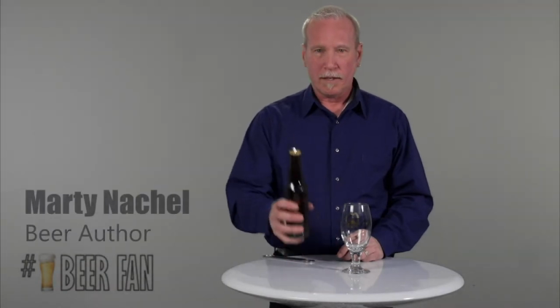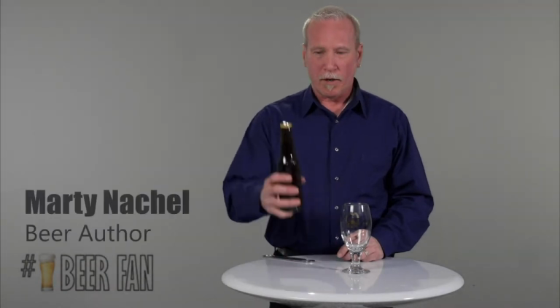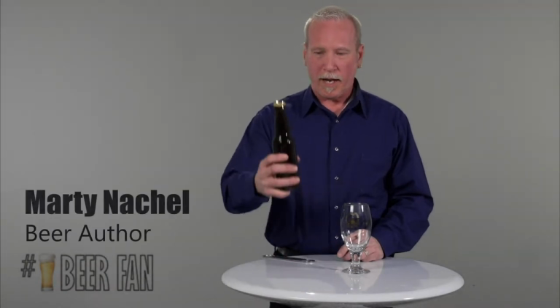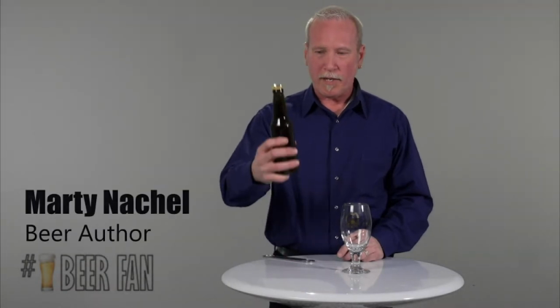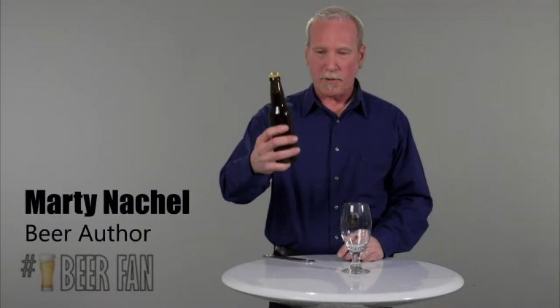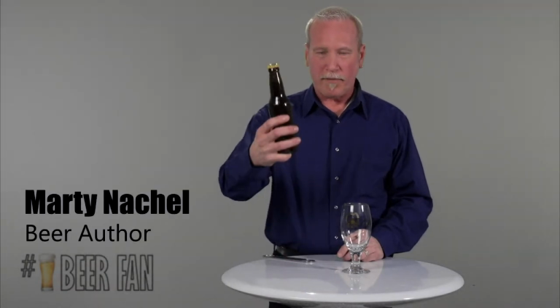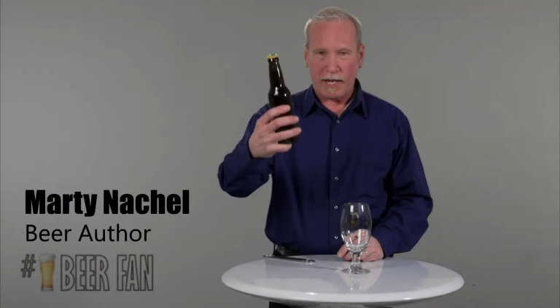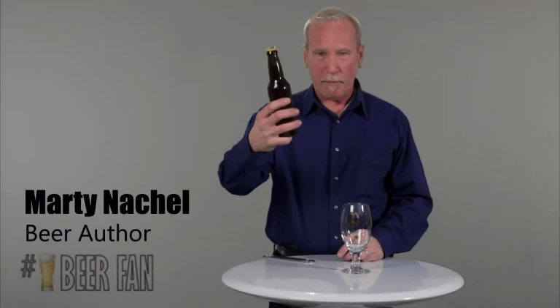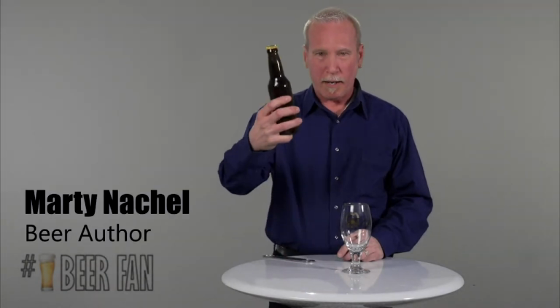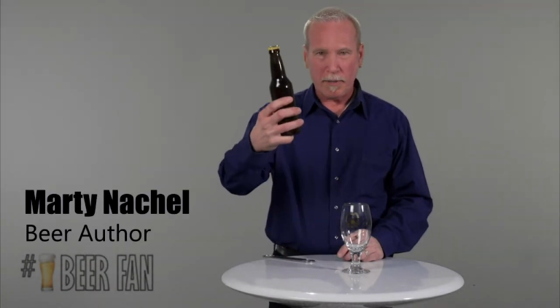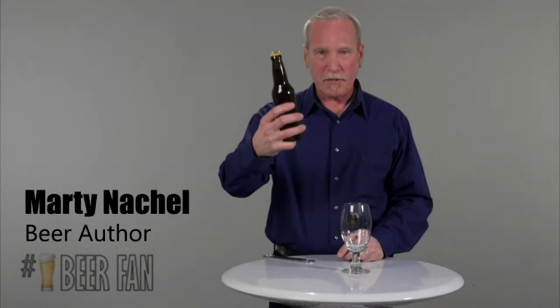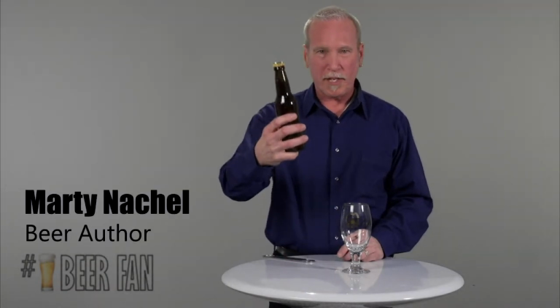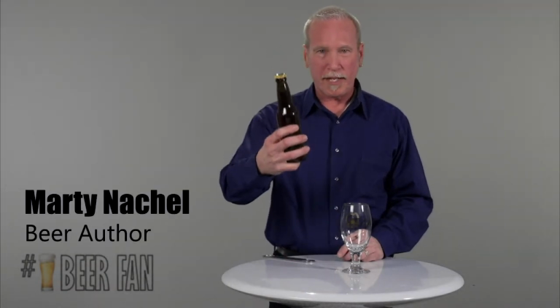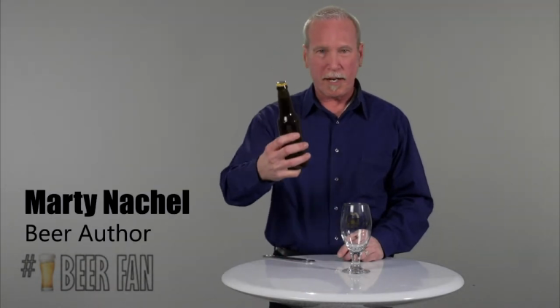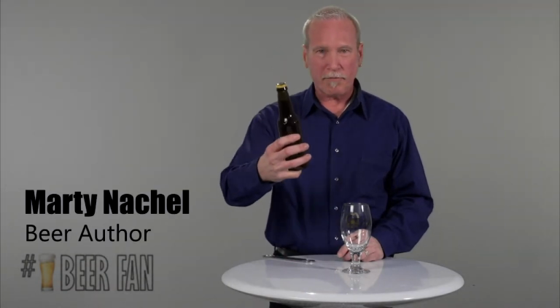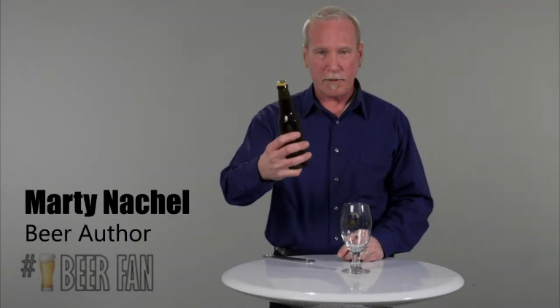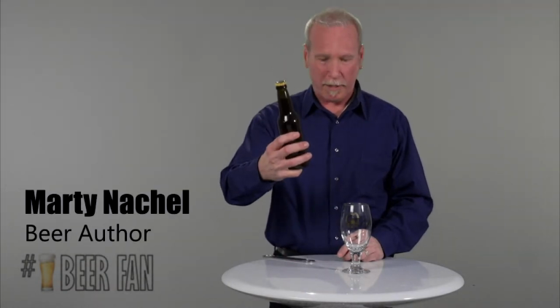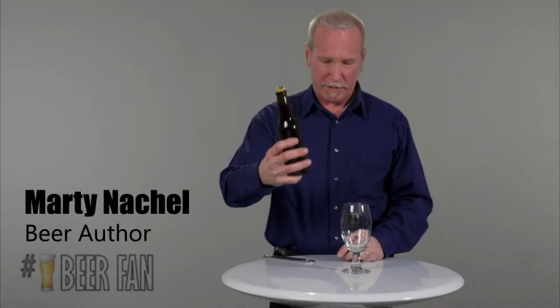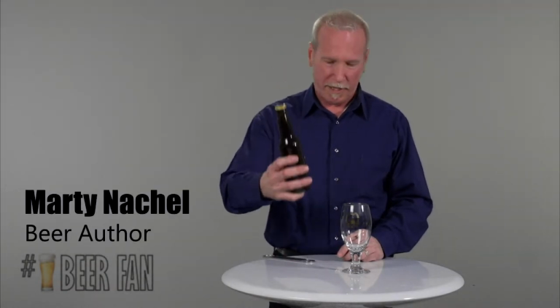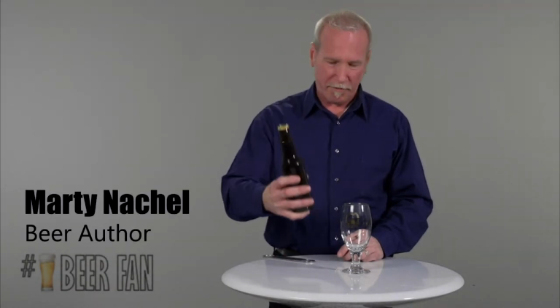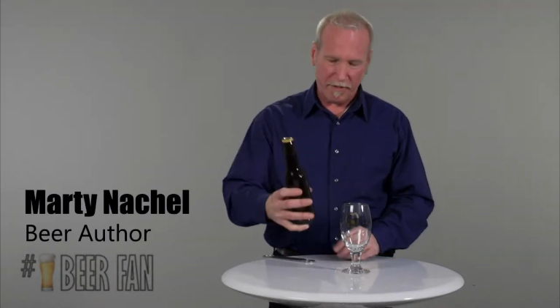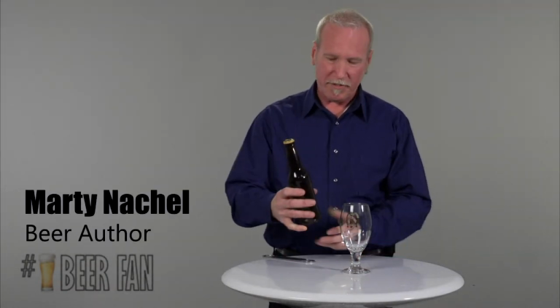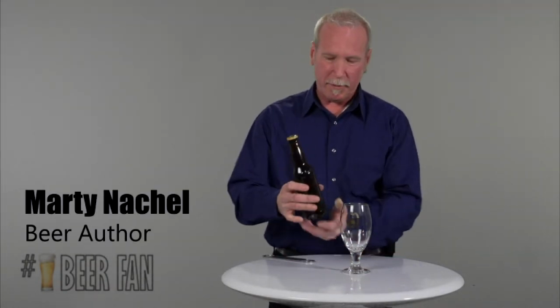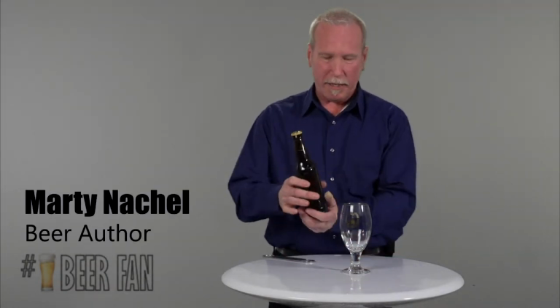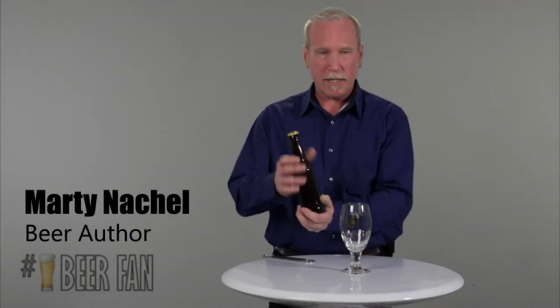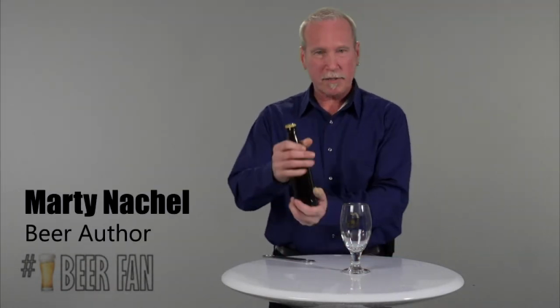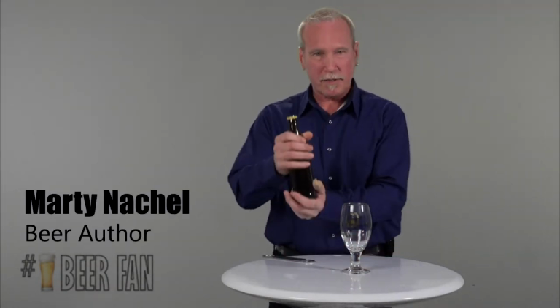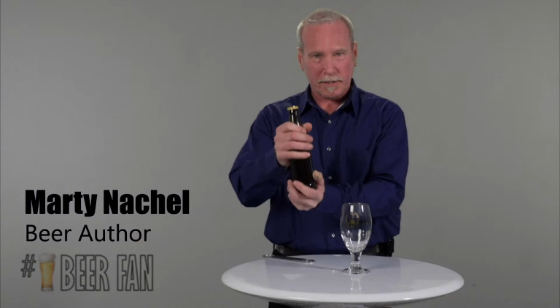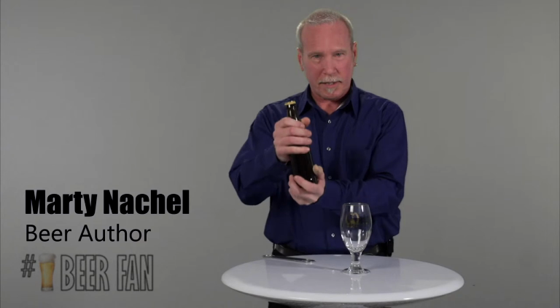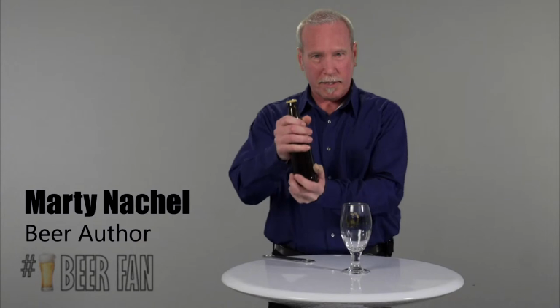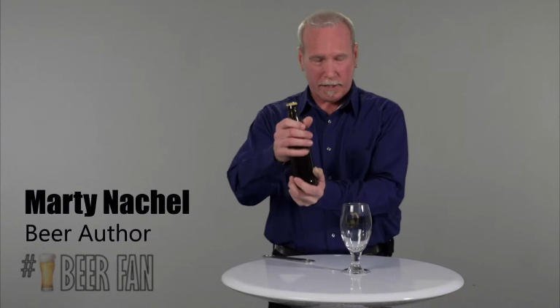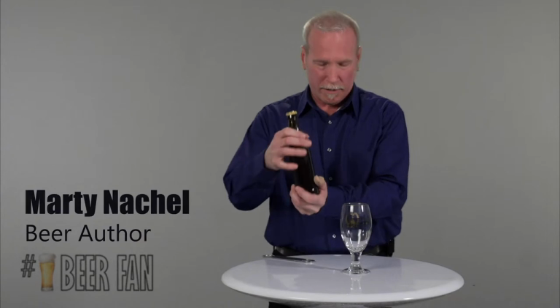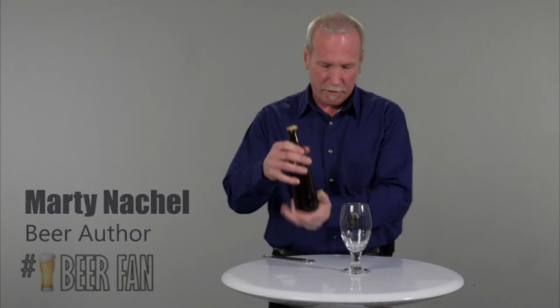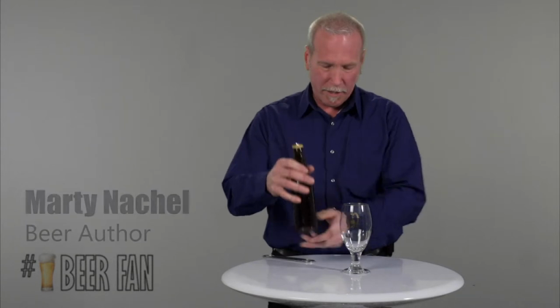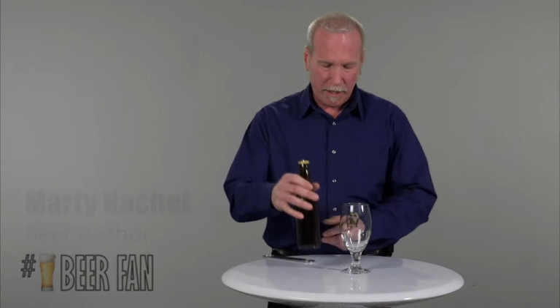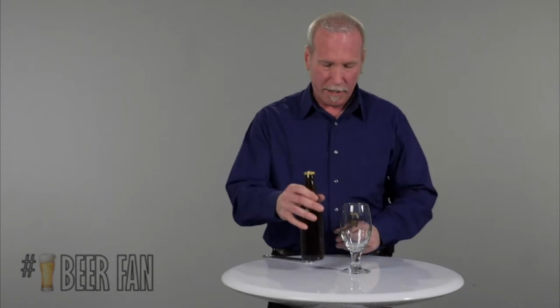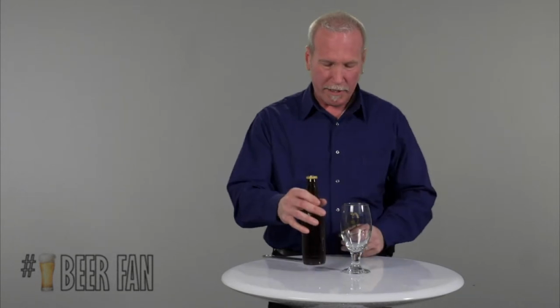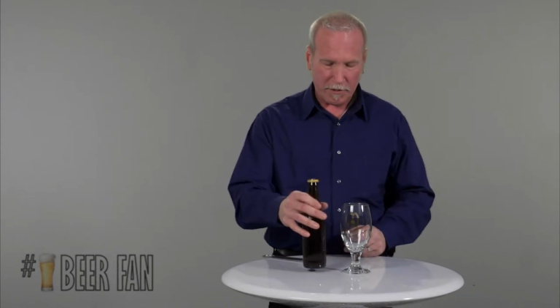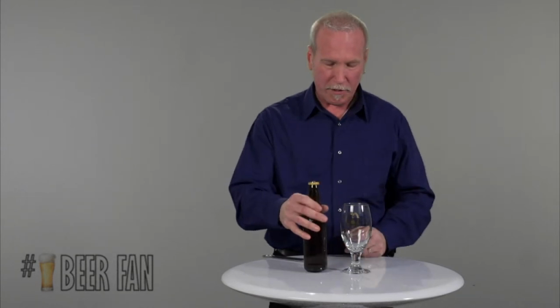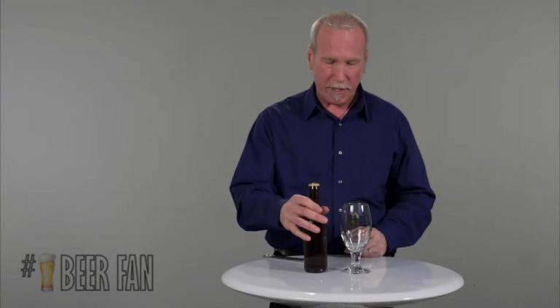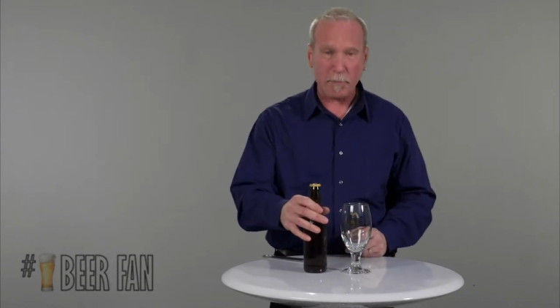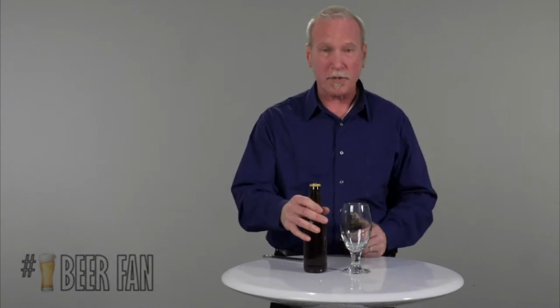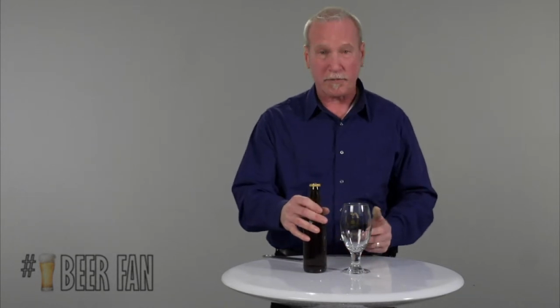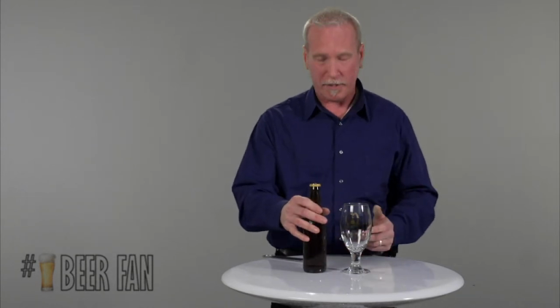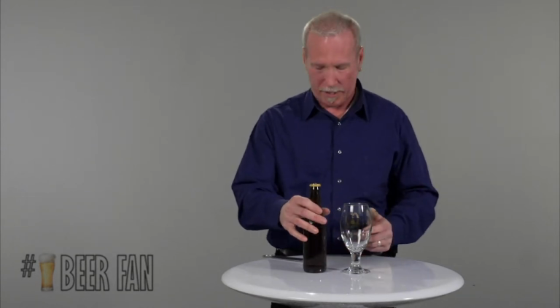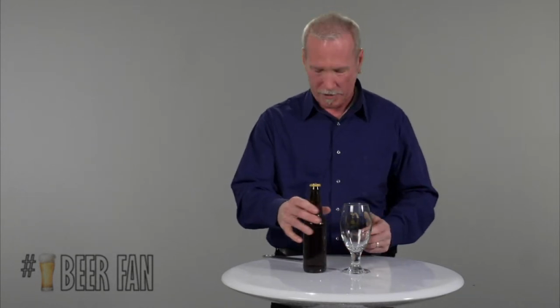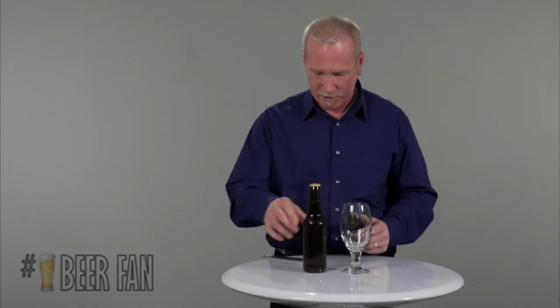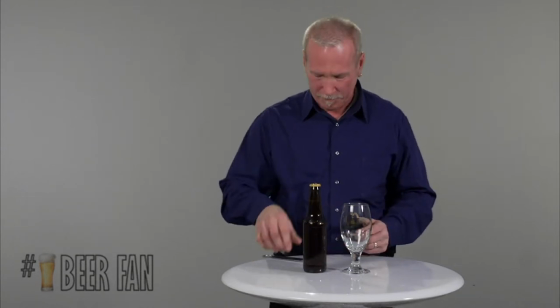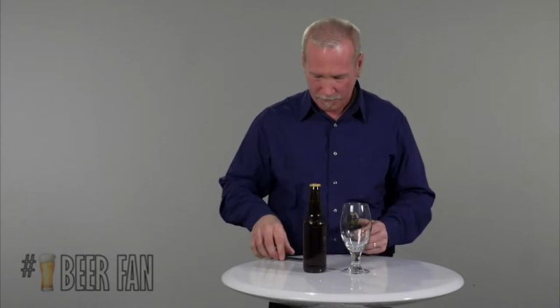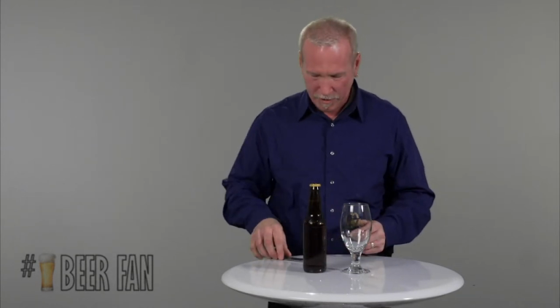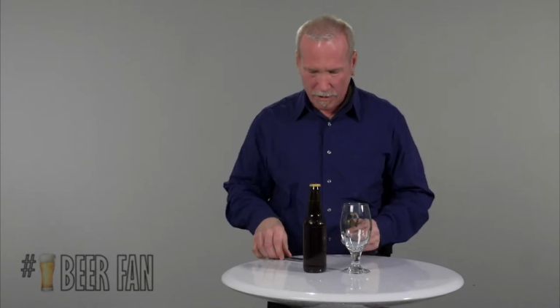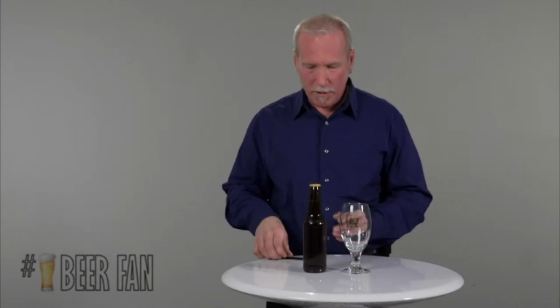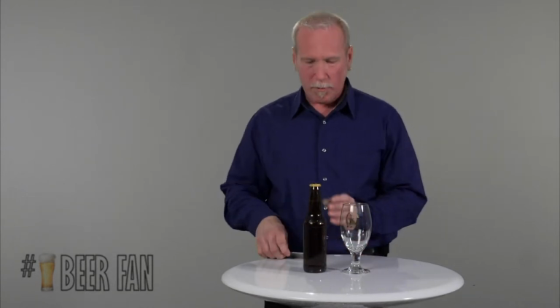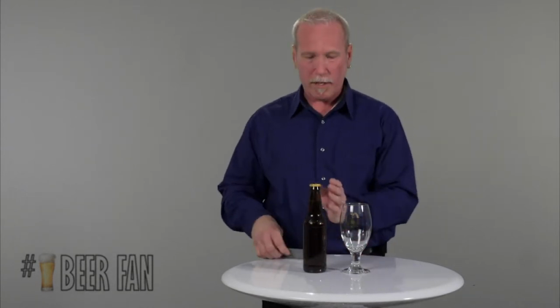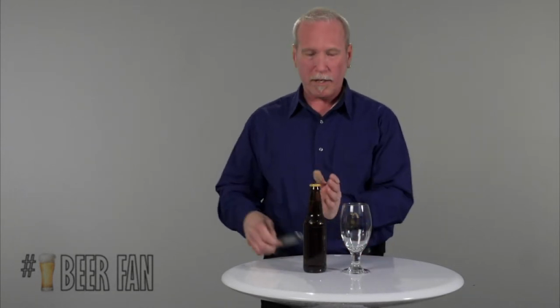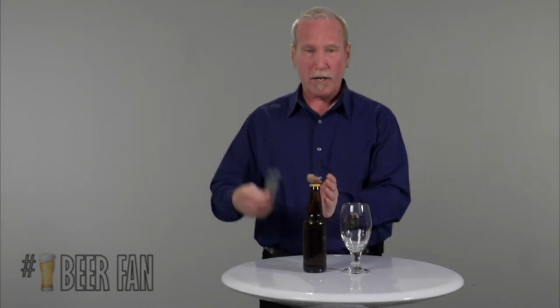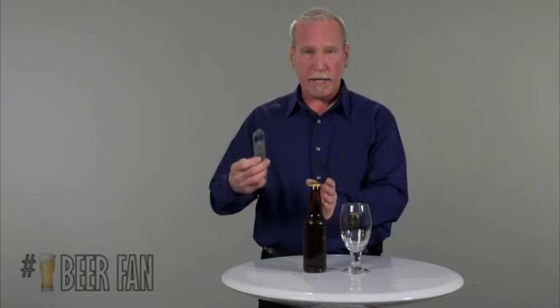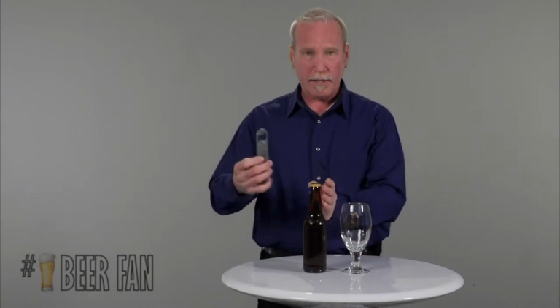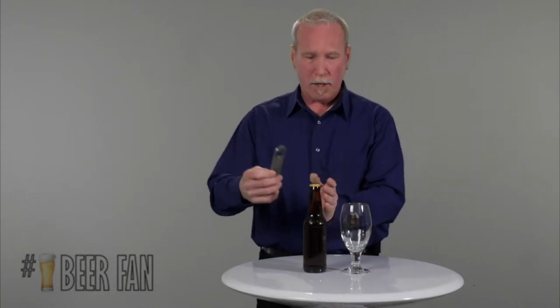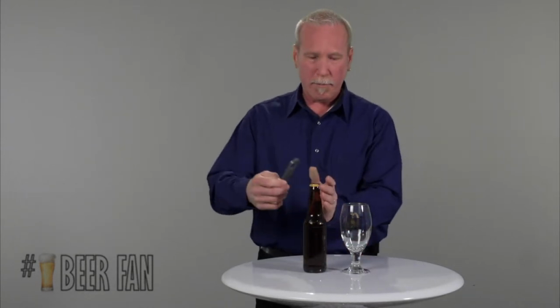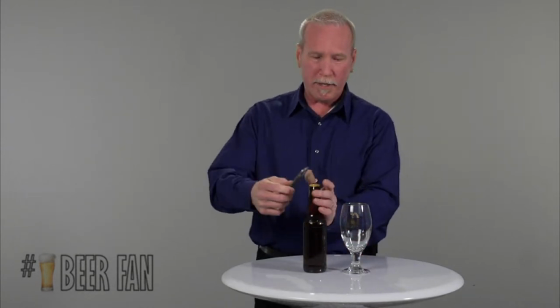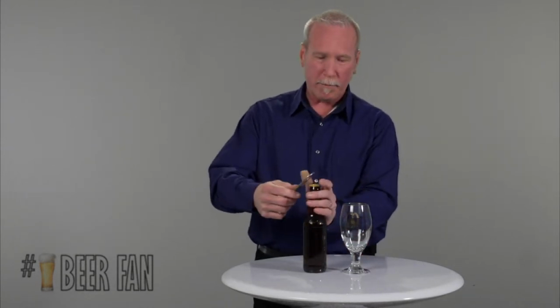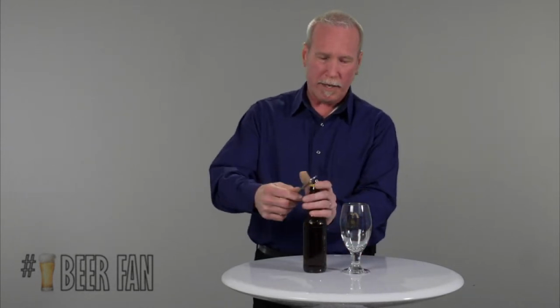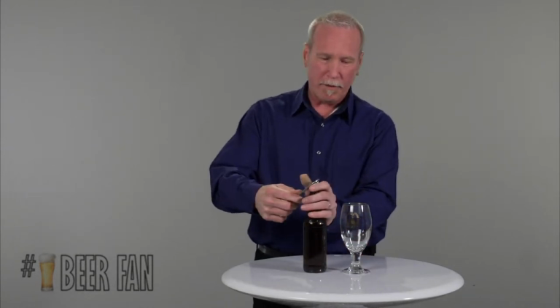I've had my beer sitting out for about 10 or 15 minutes. It seems like a decent temperature for tasting — we're going to go ahead and open it up now.